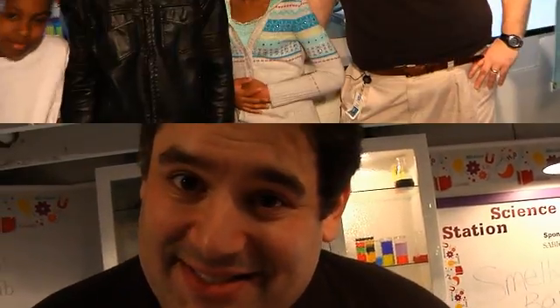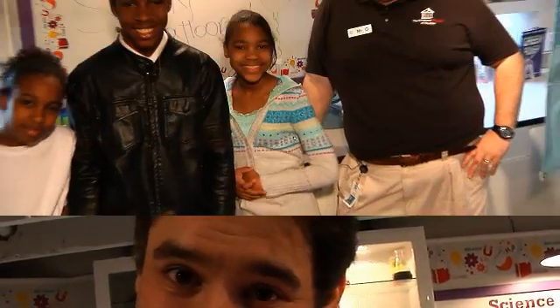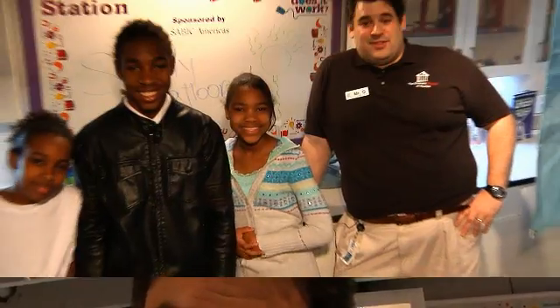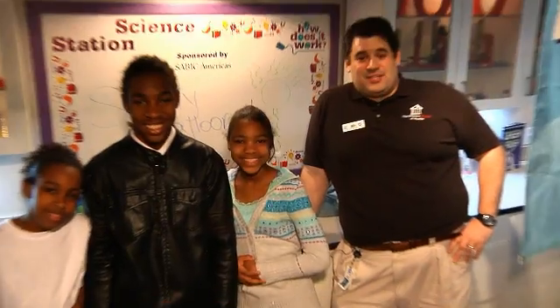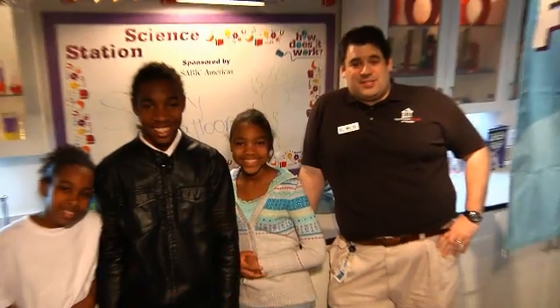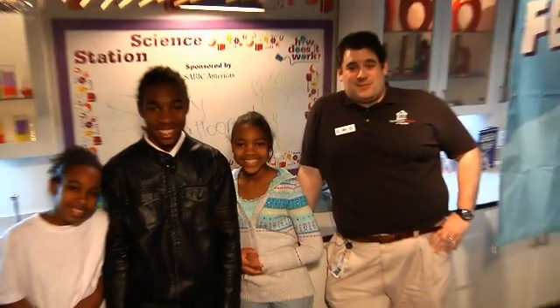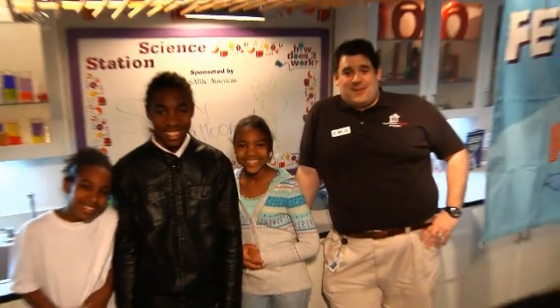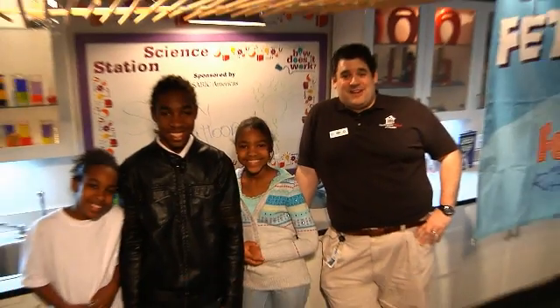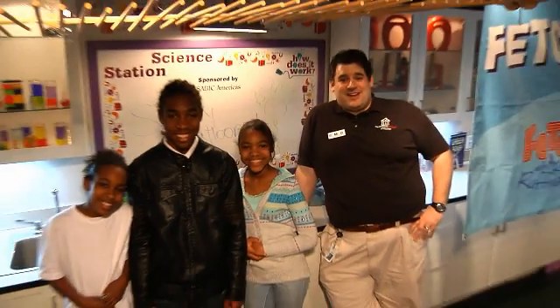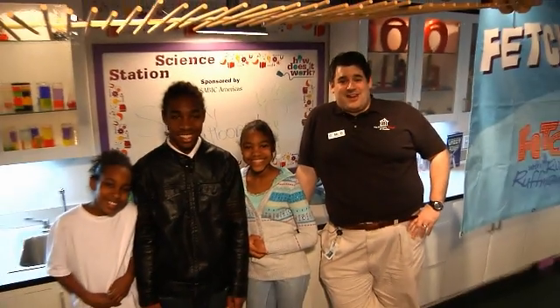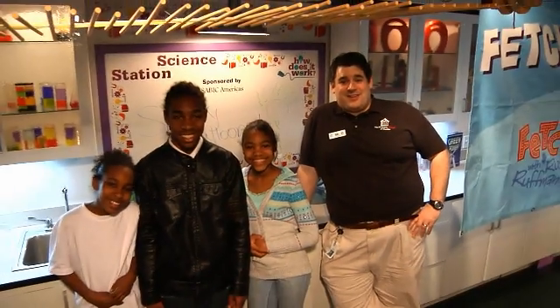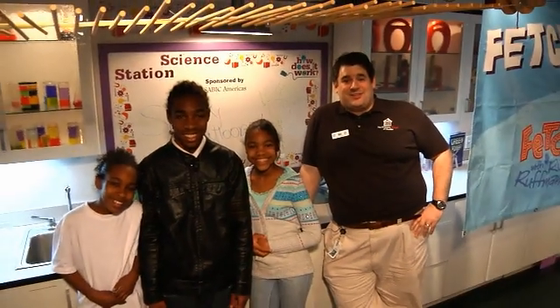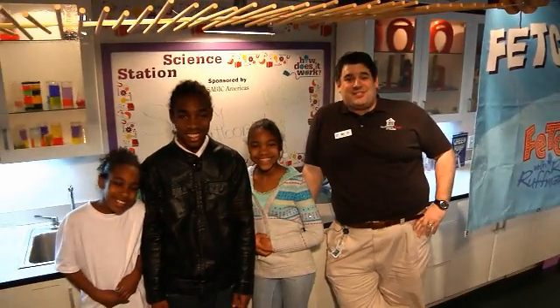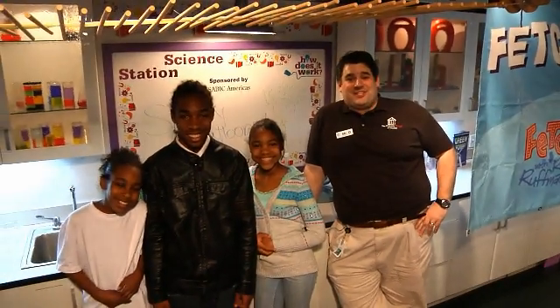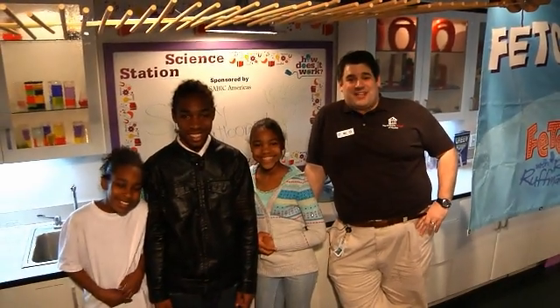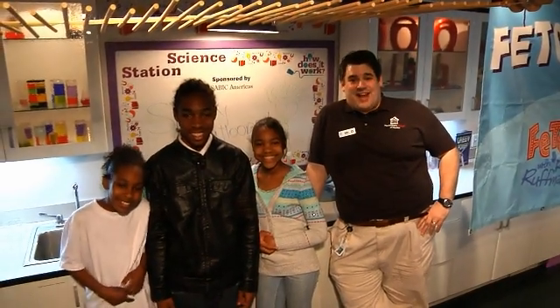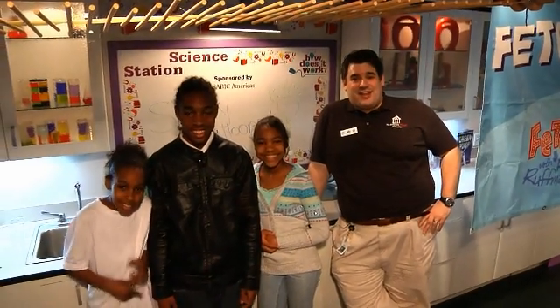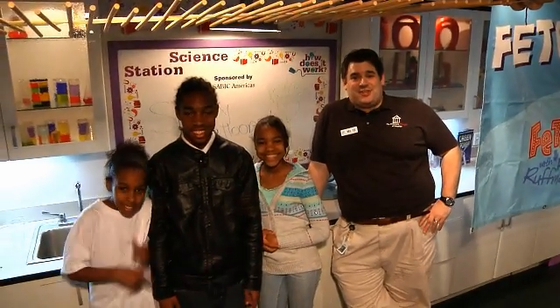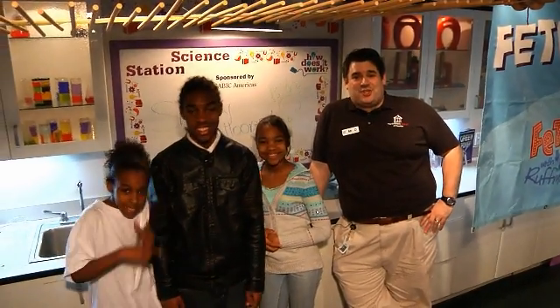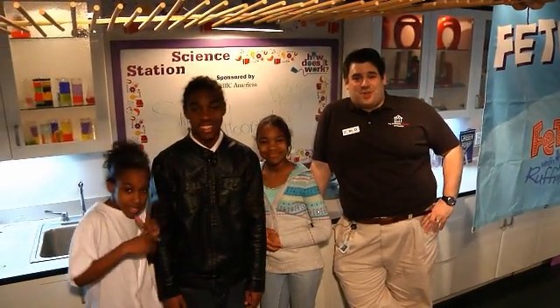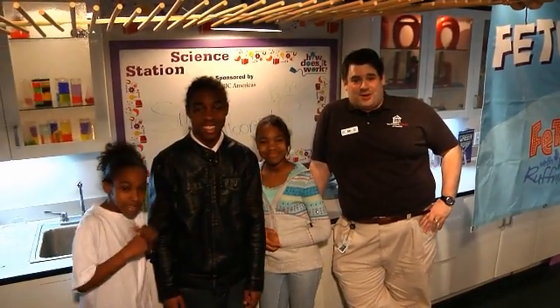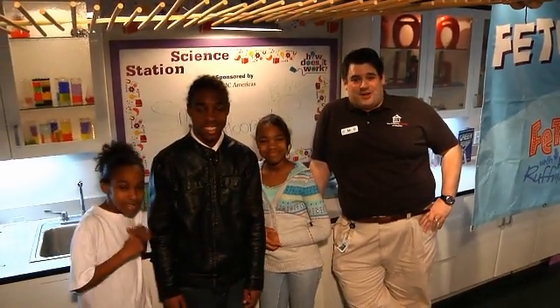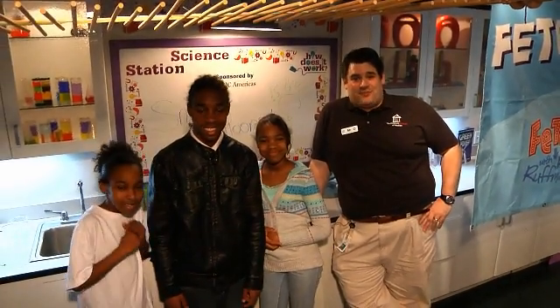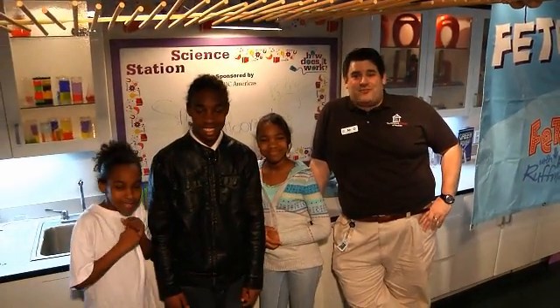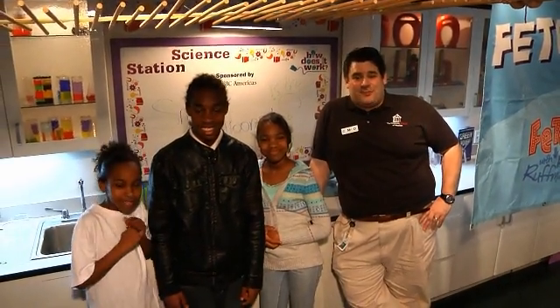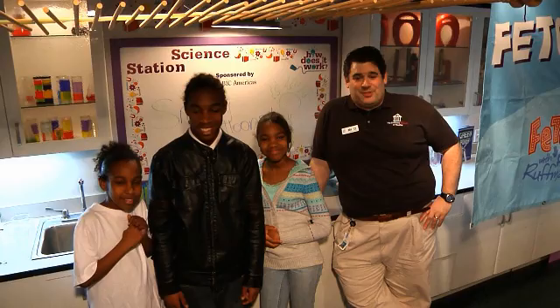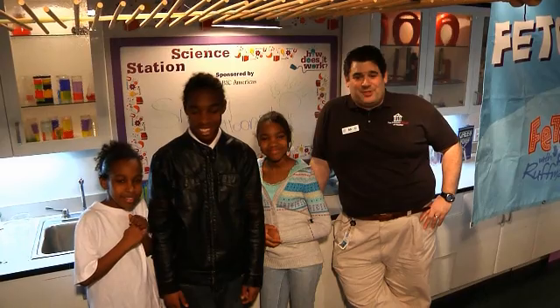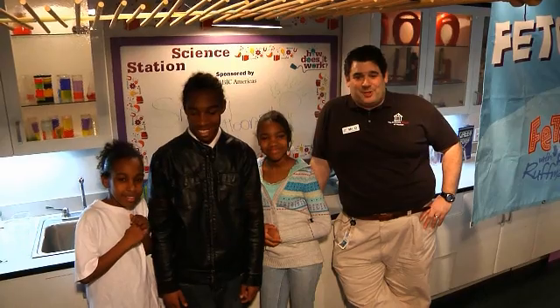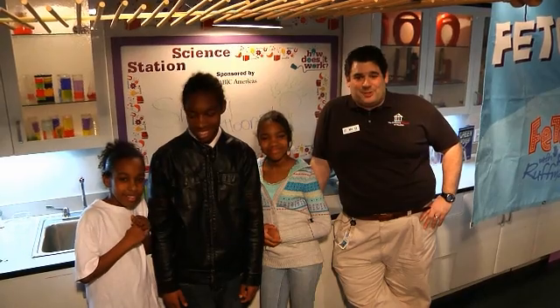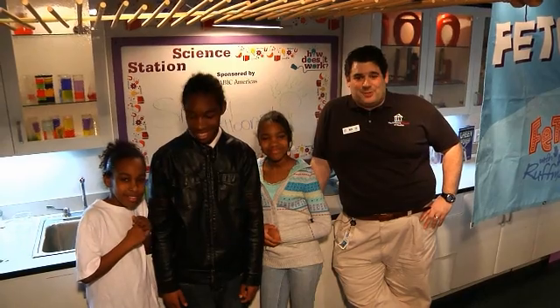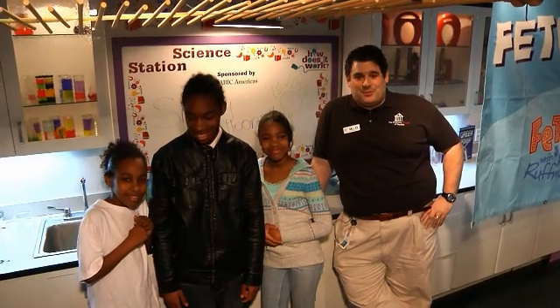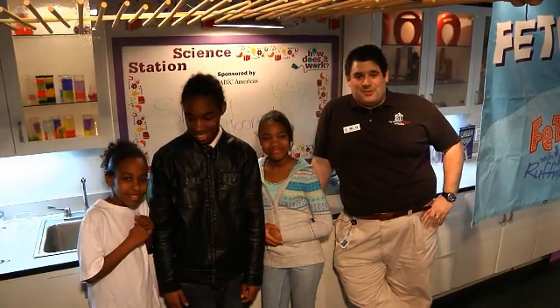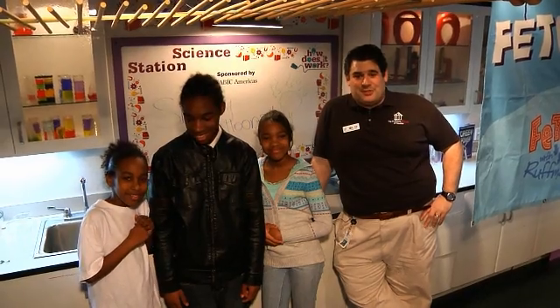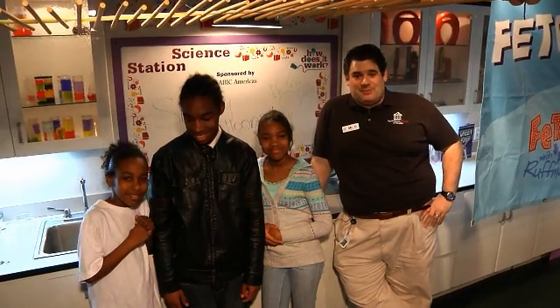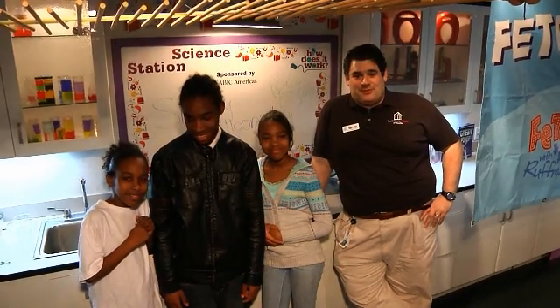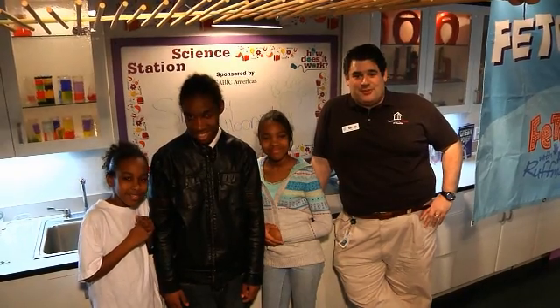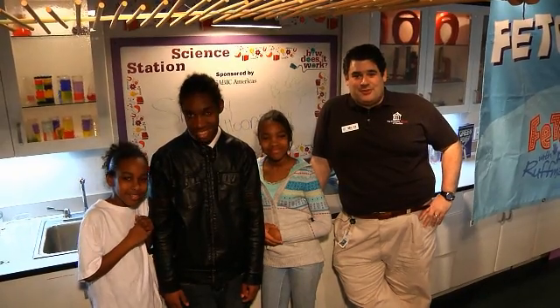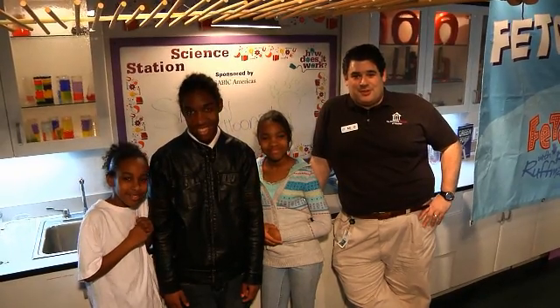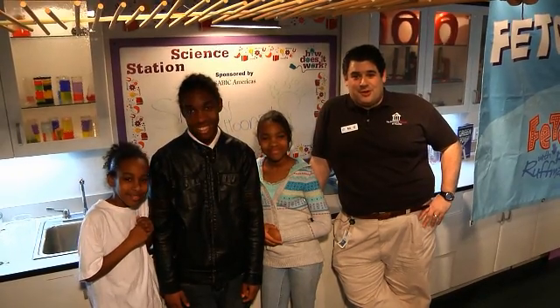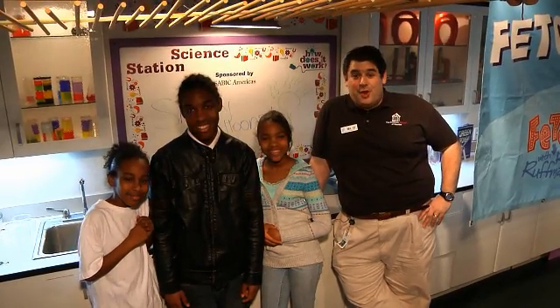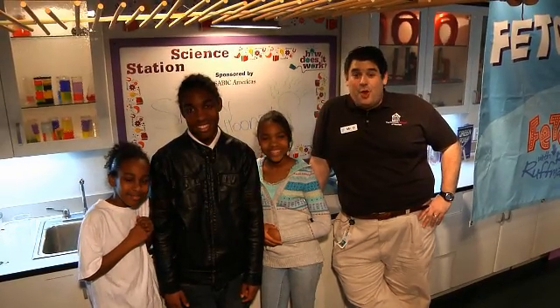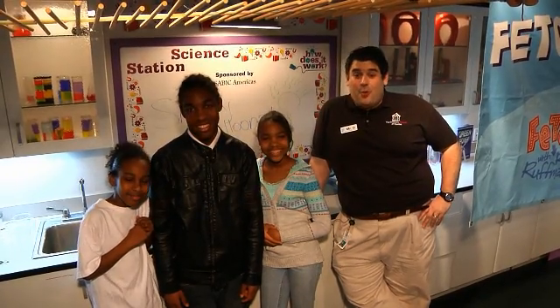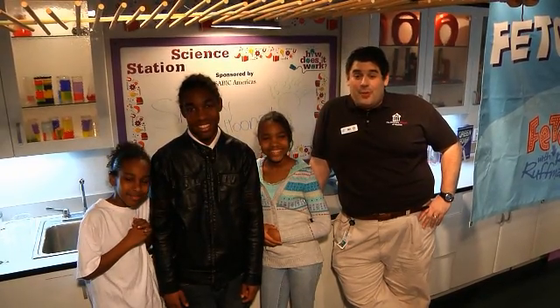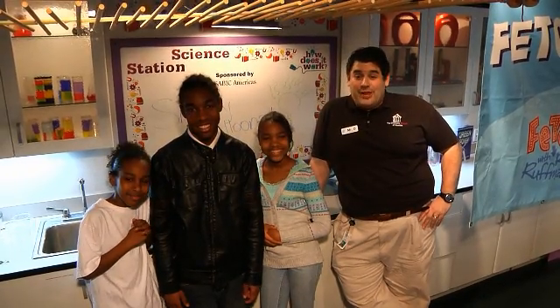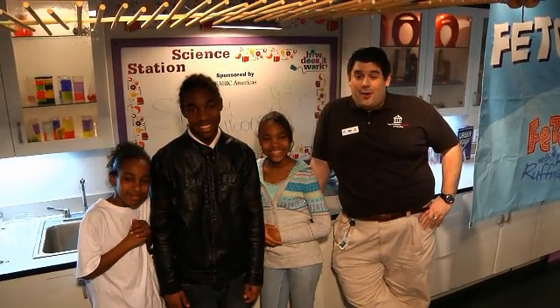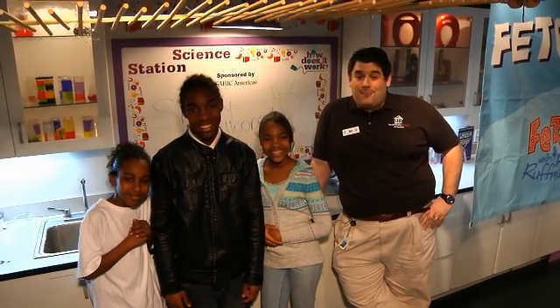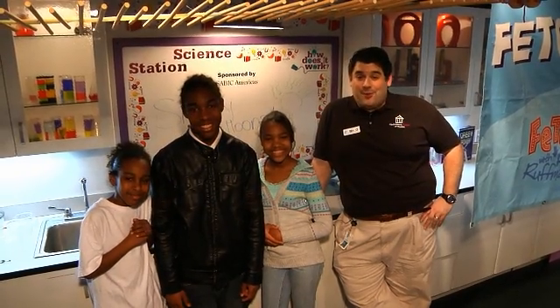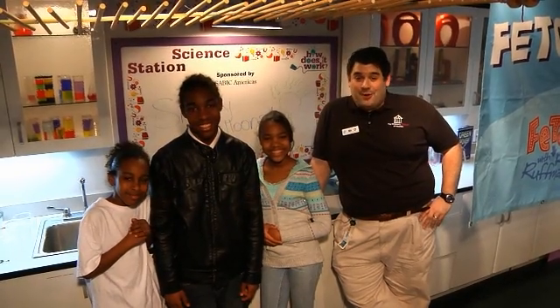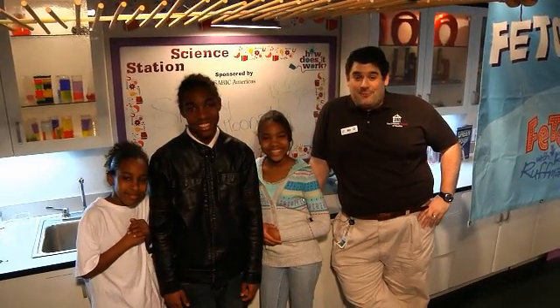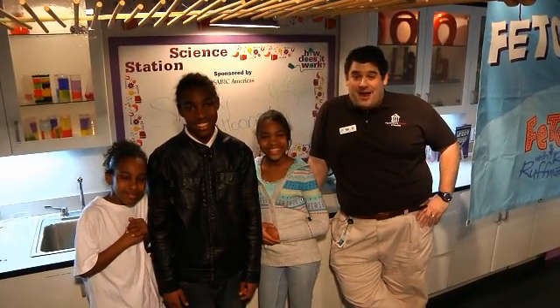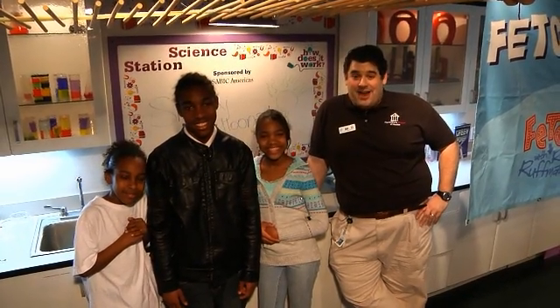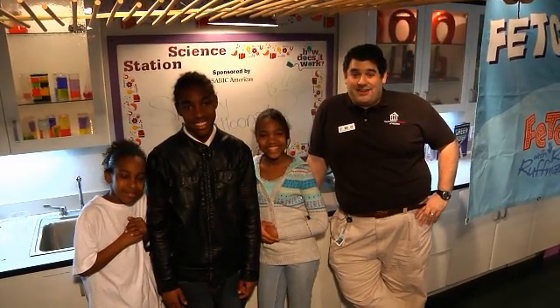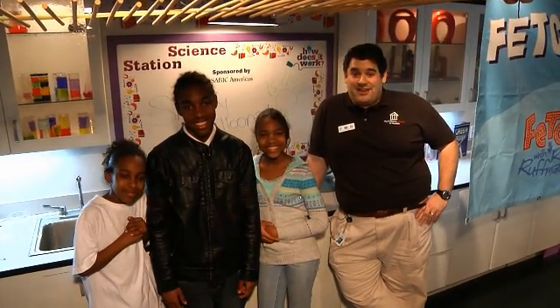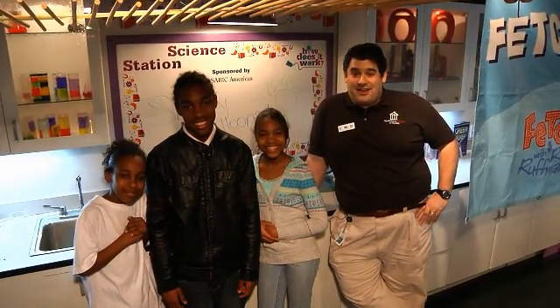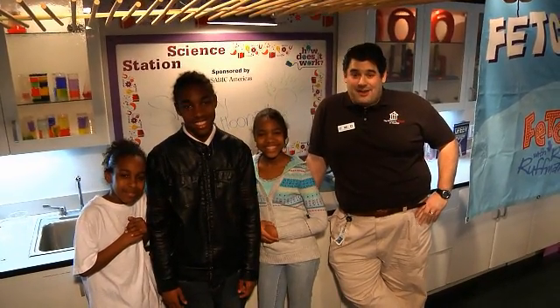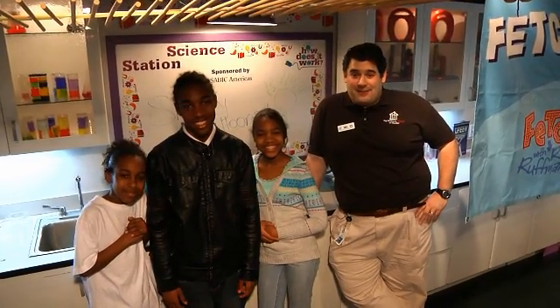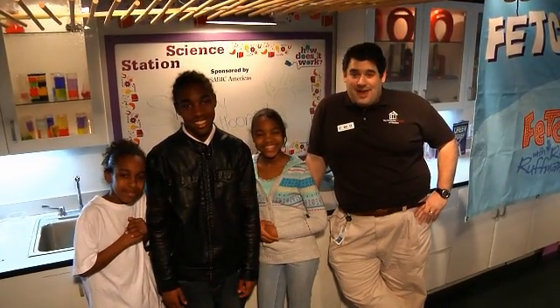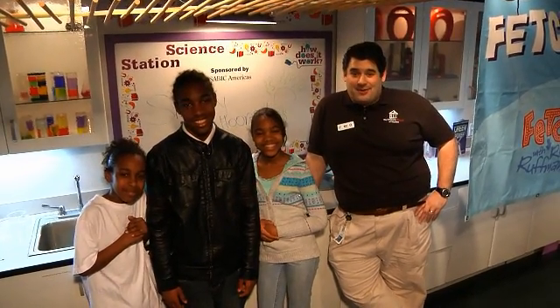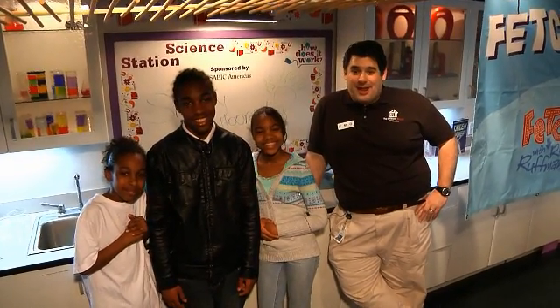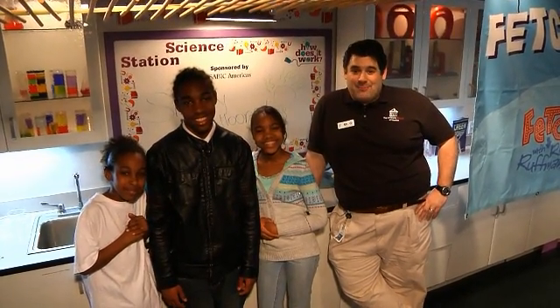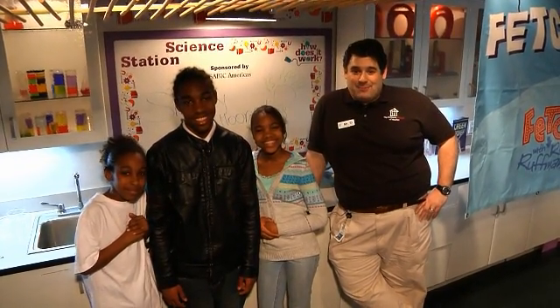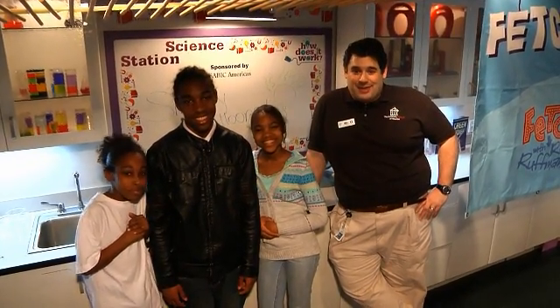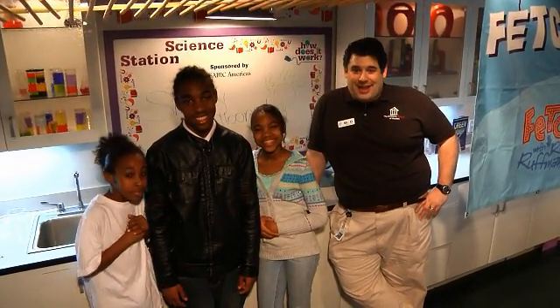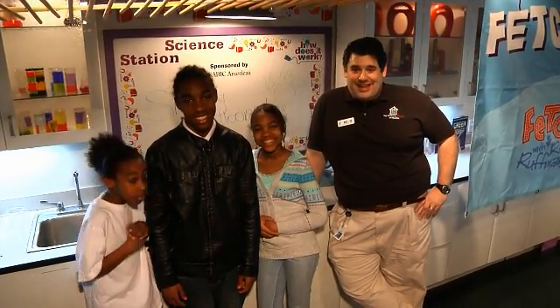This has been another Science Short from the Children's Museum of Houston. We hope your mind can come out and play.